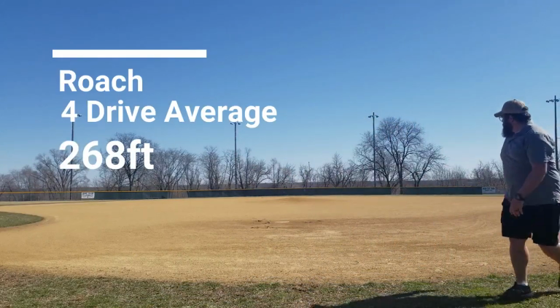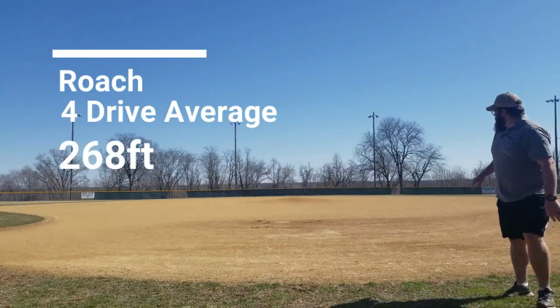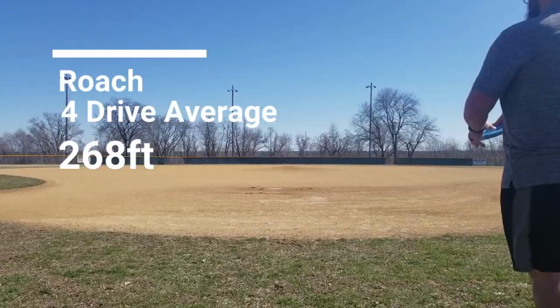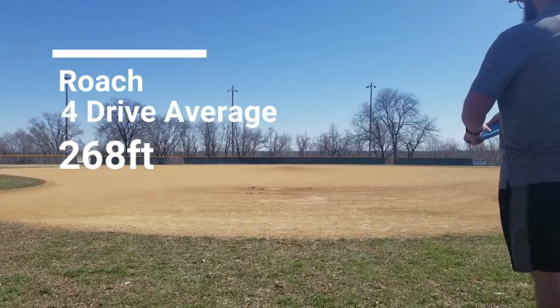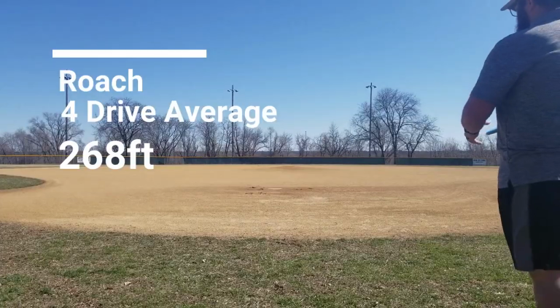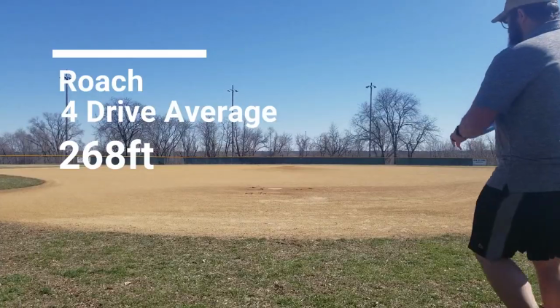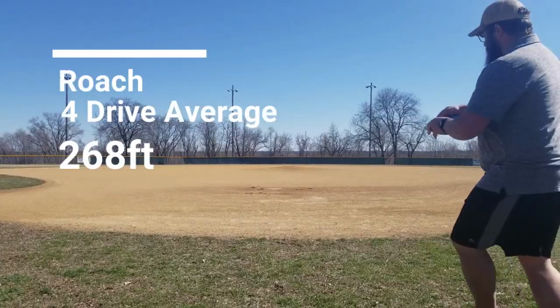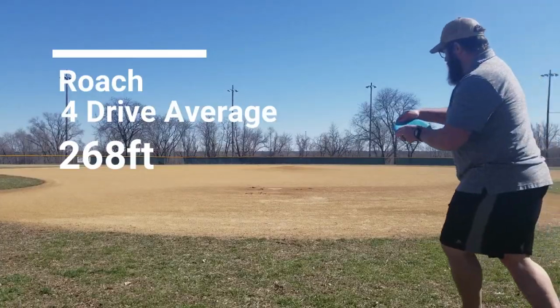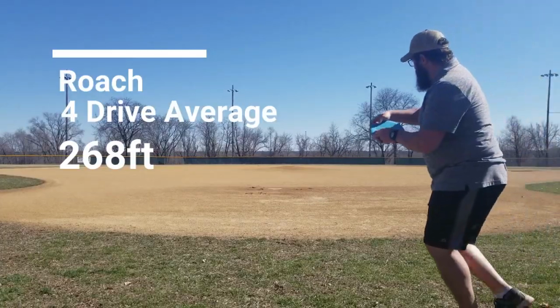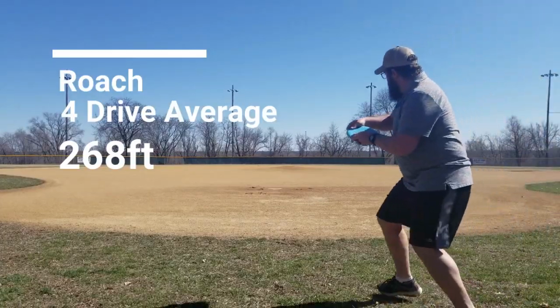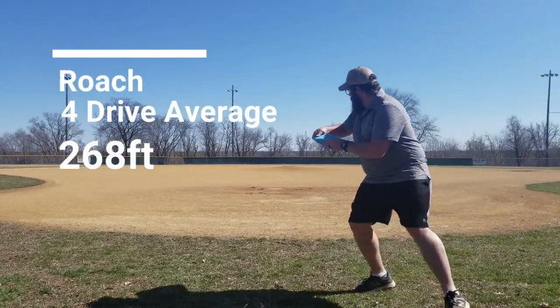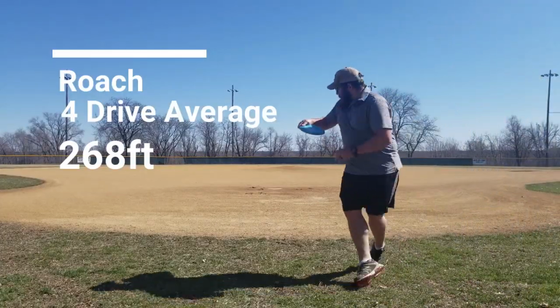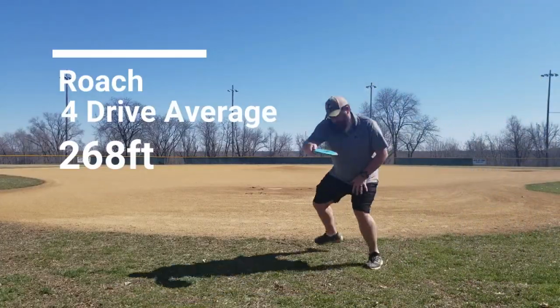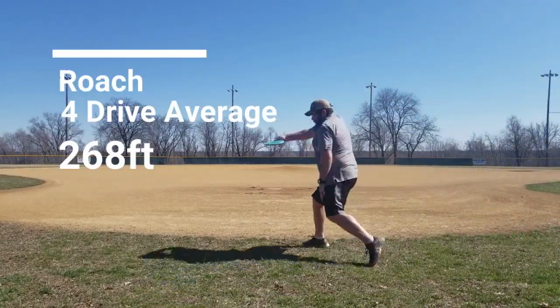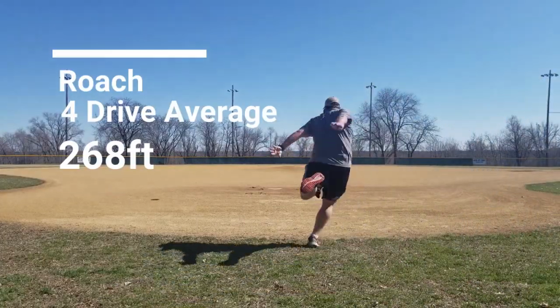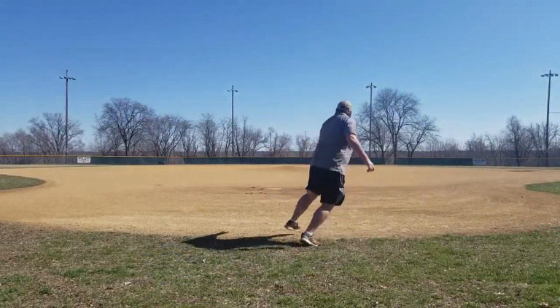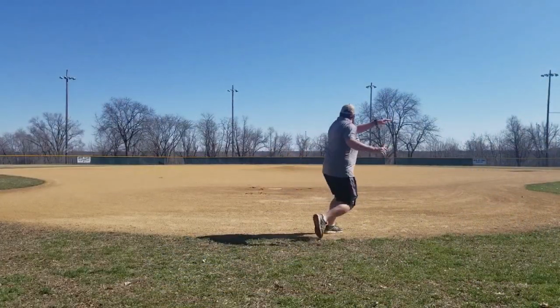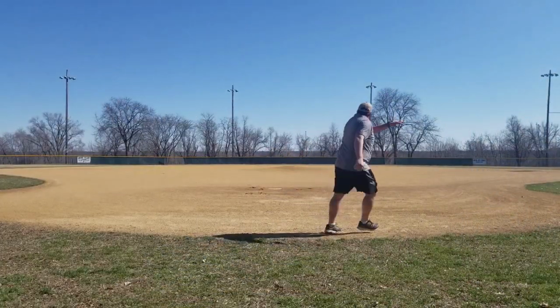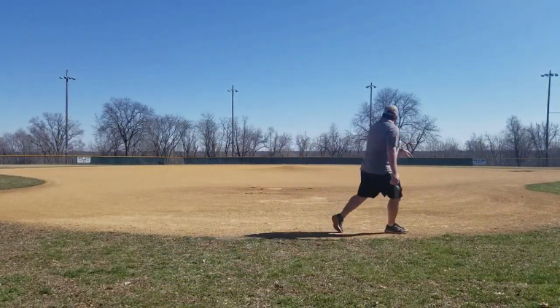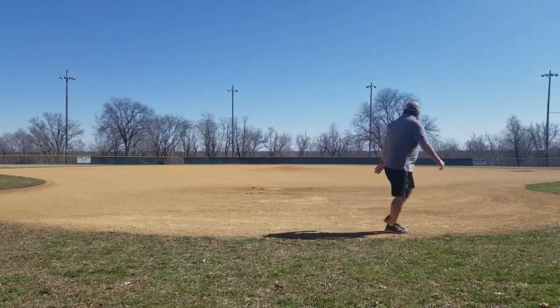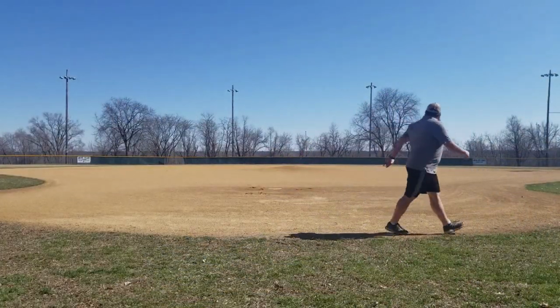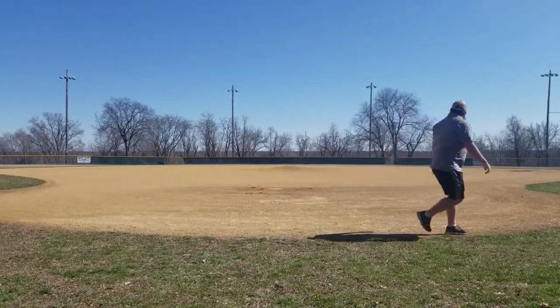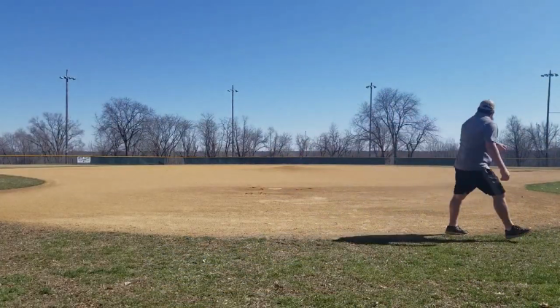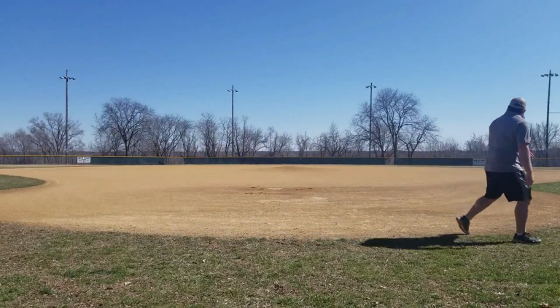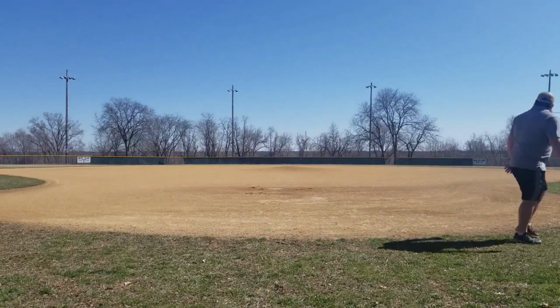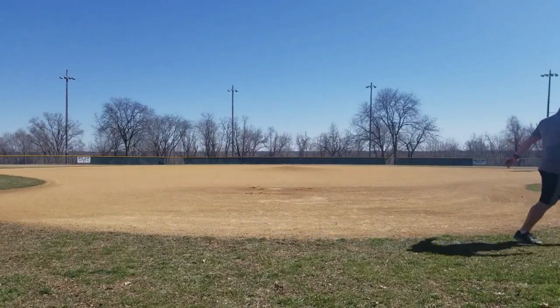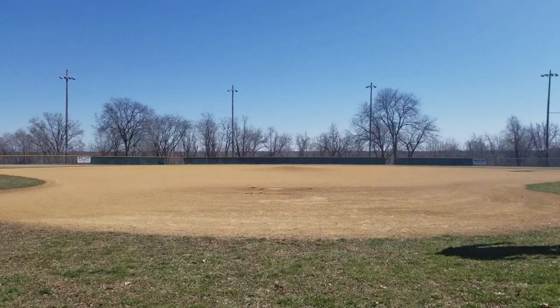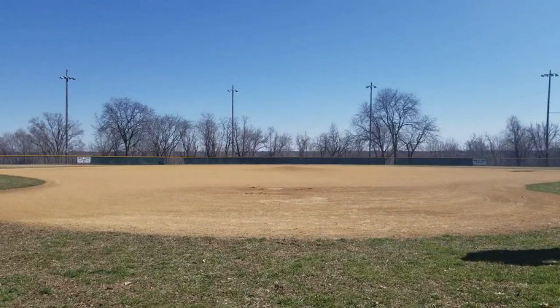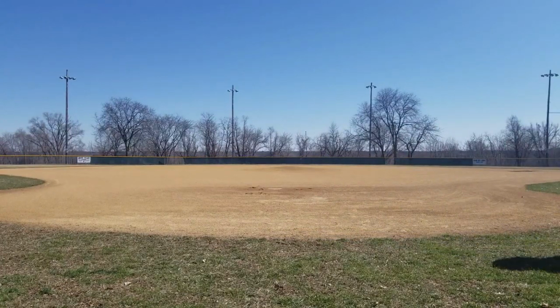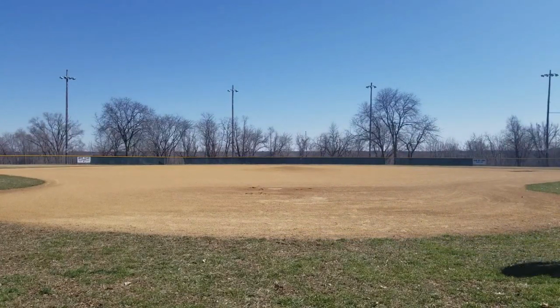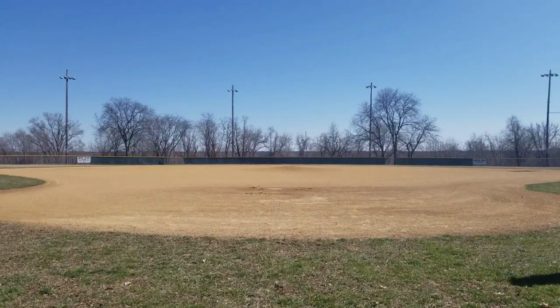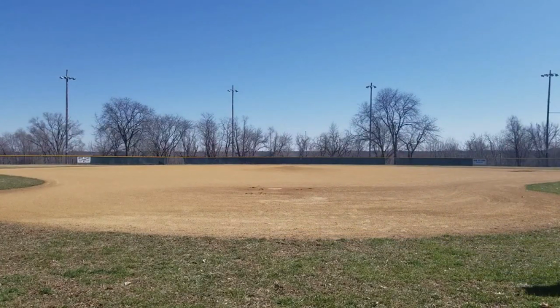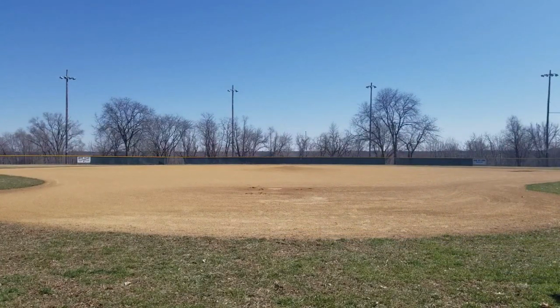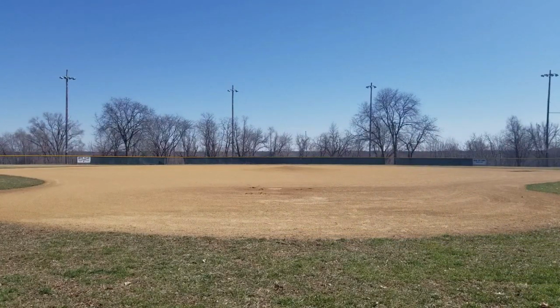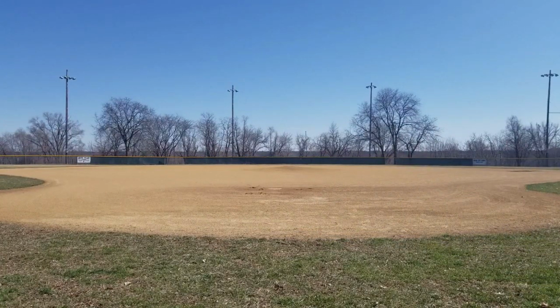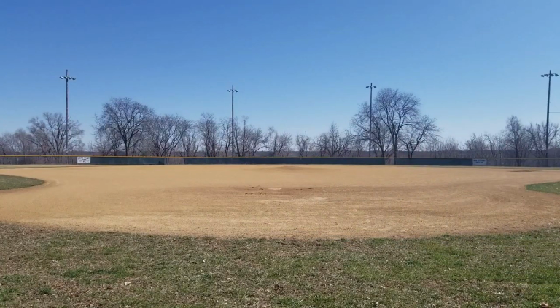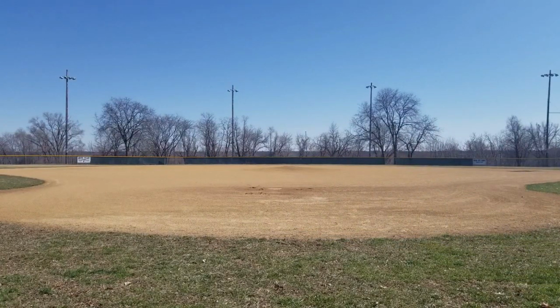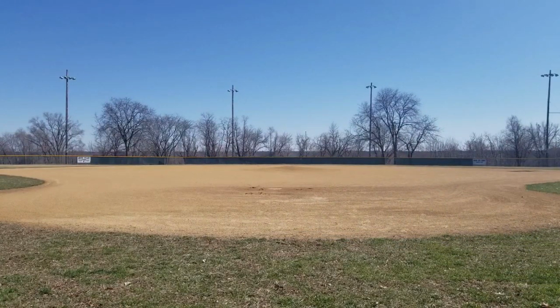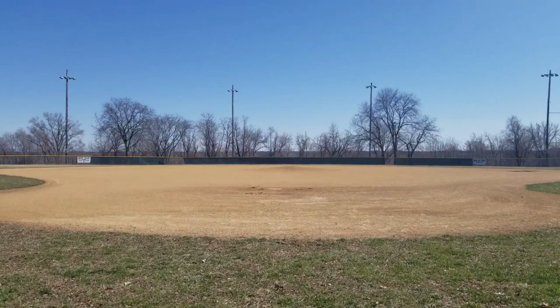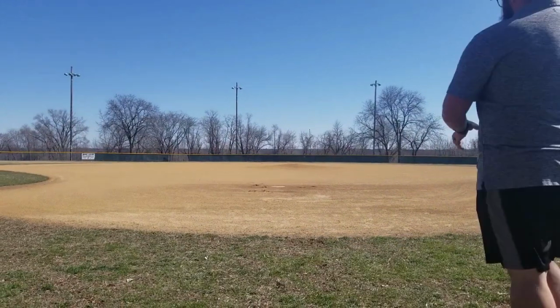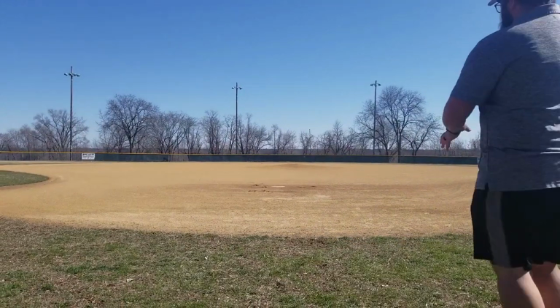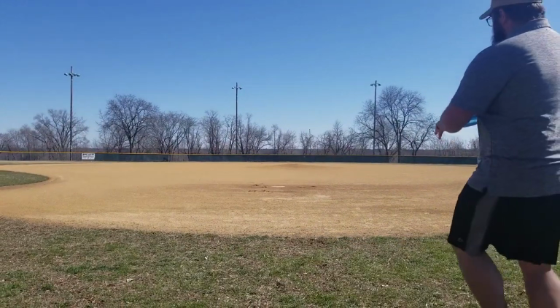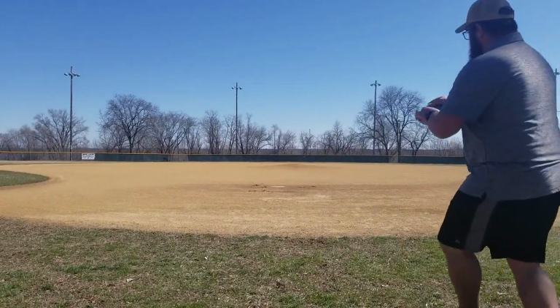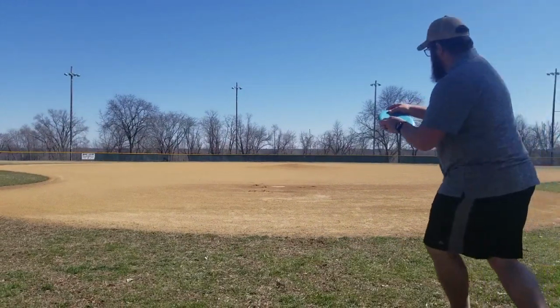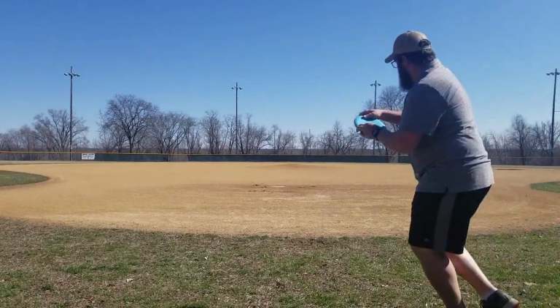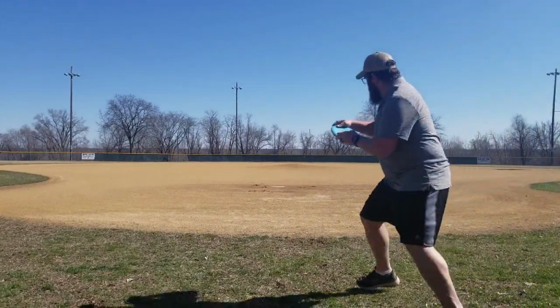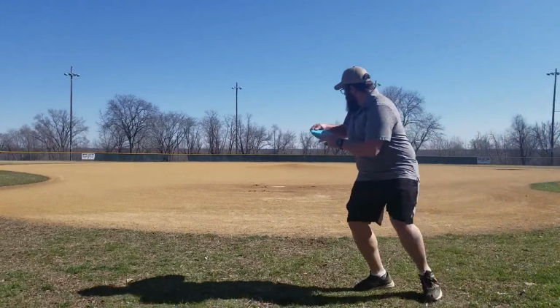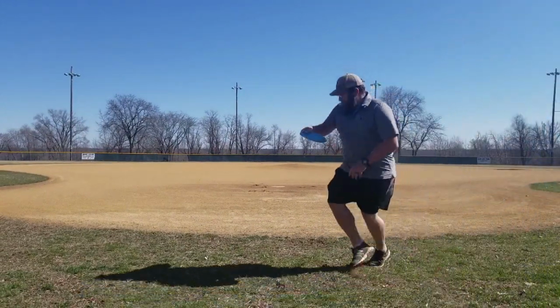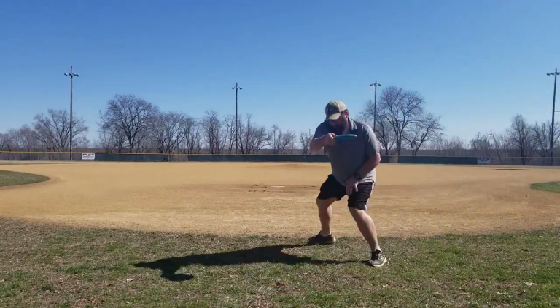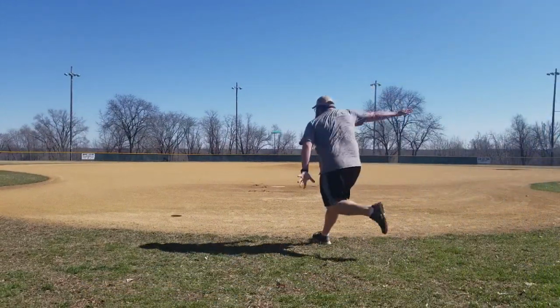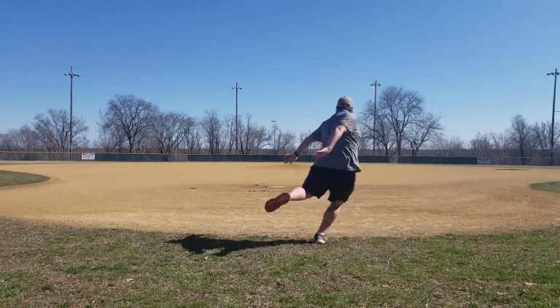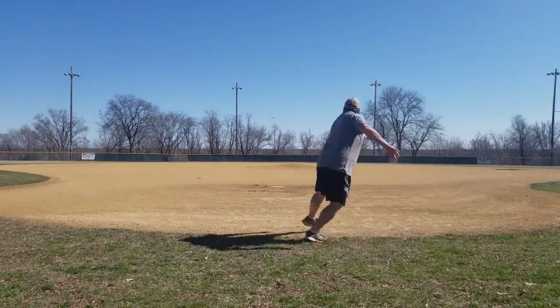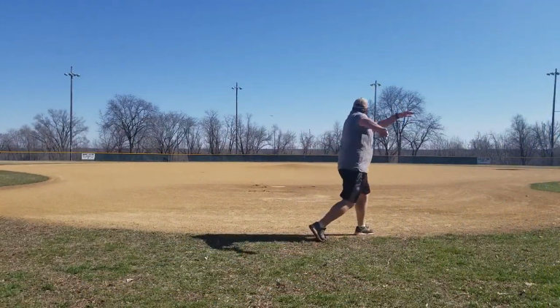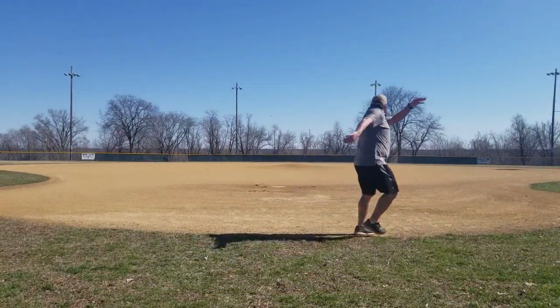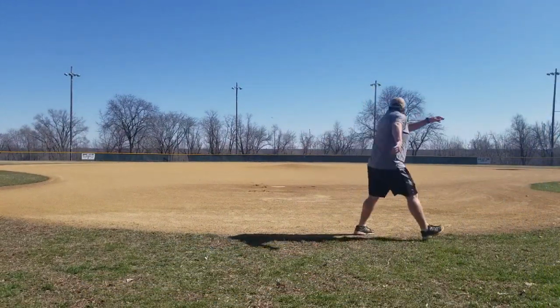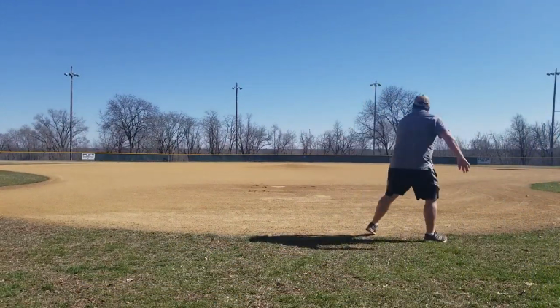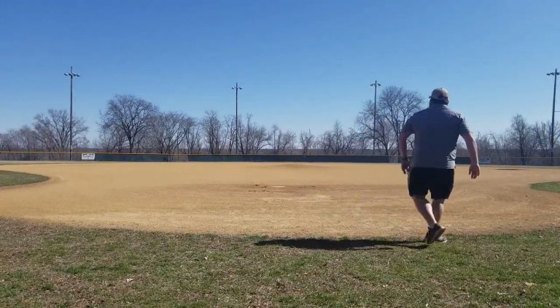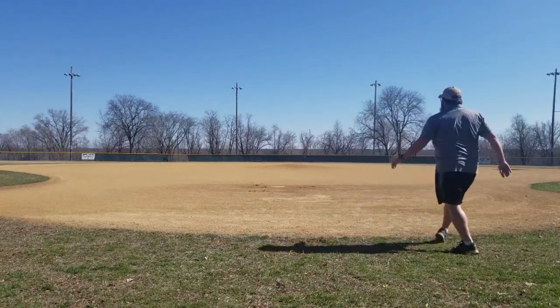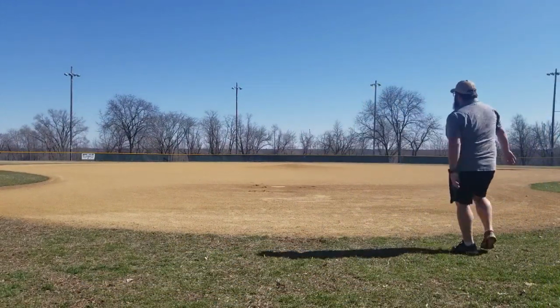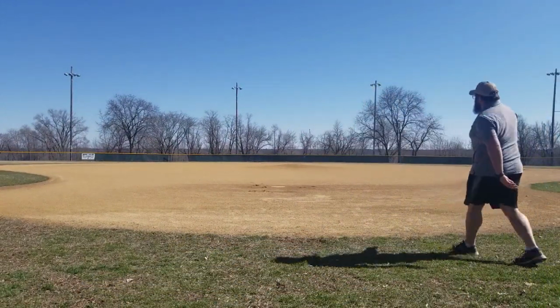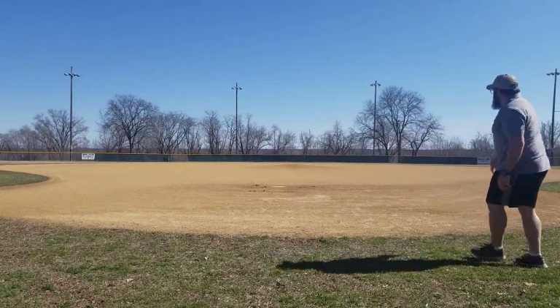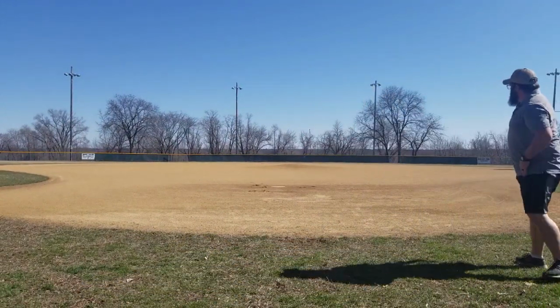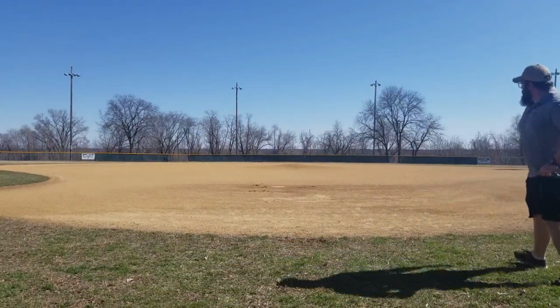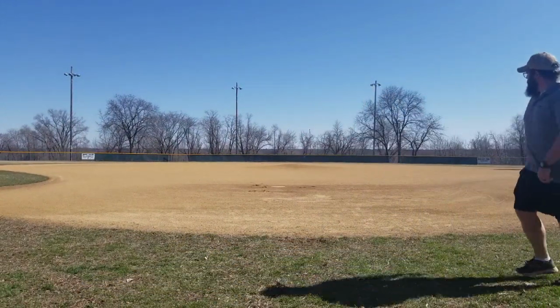This tells me that the Luna has more glide than the Roach, and I can put a little bit more power on it and get more distance.